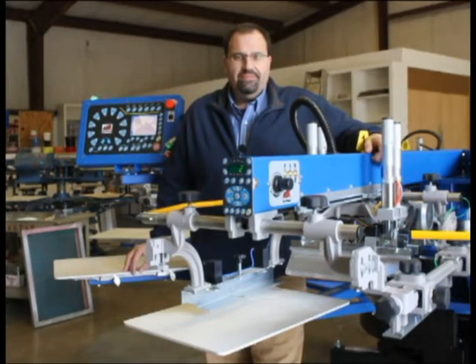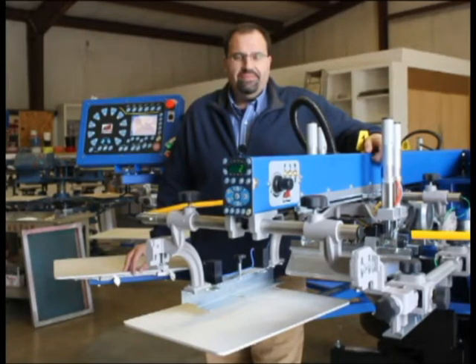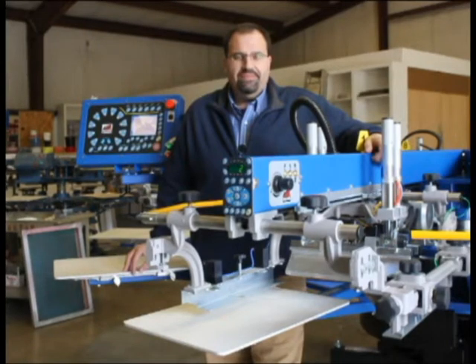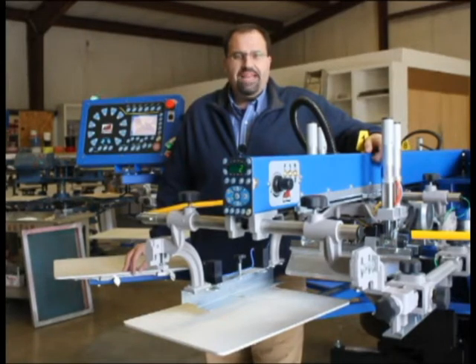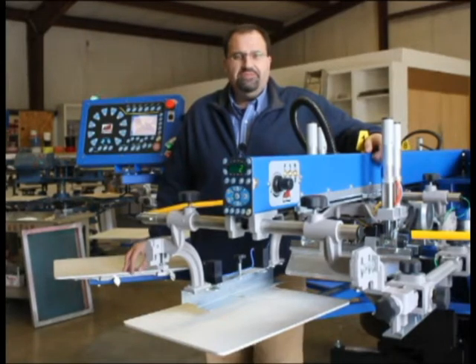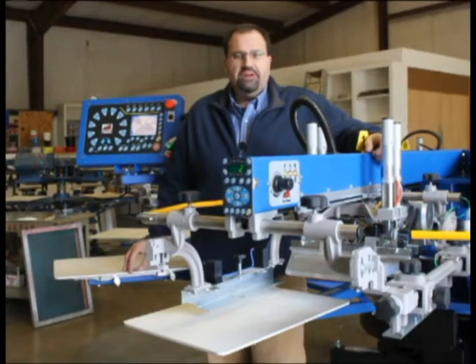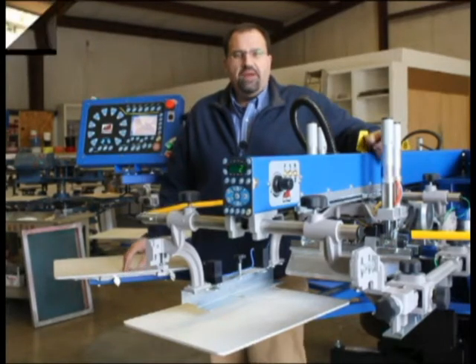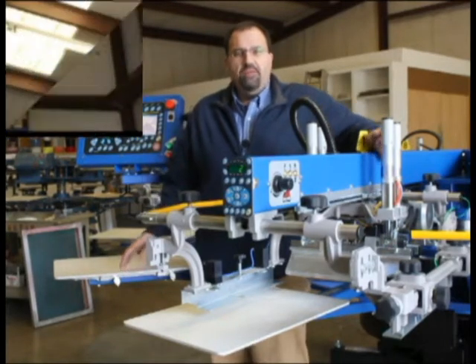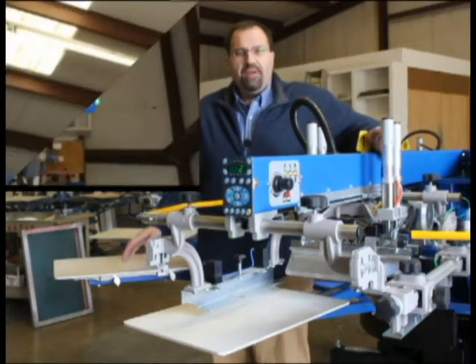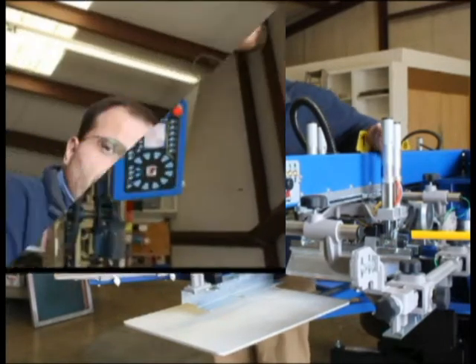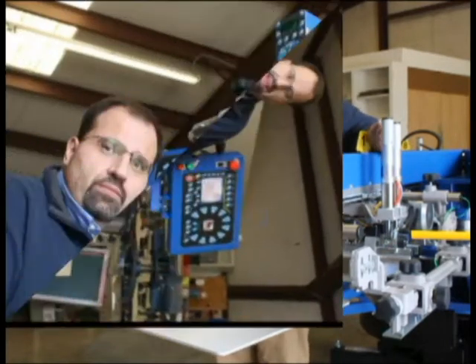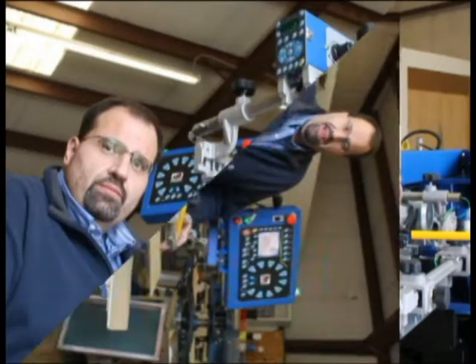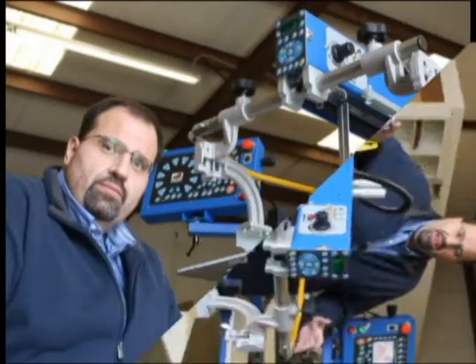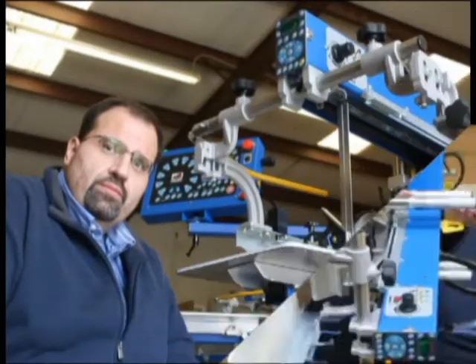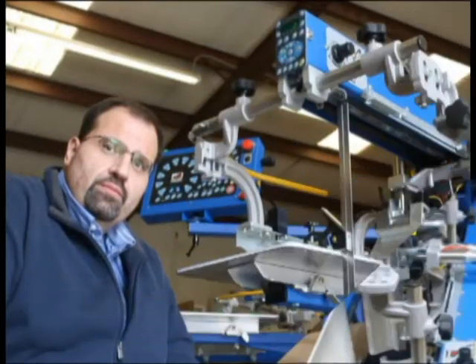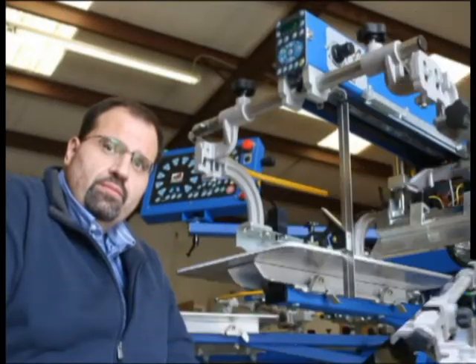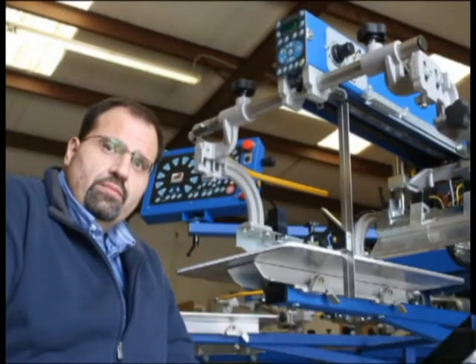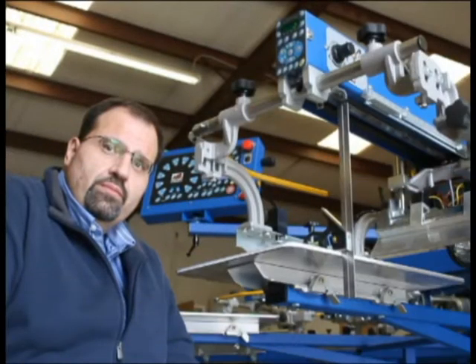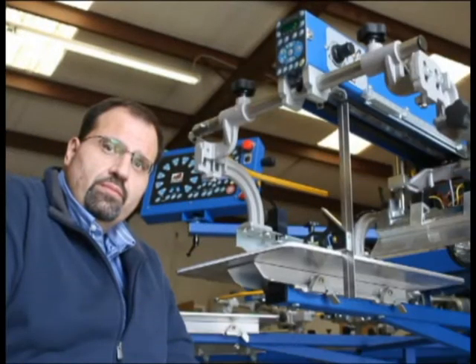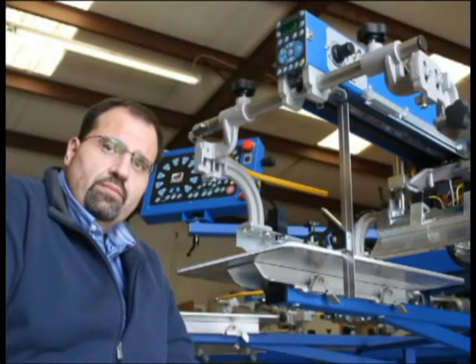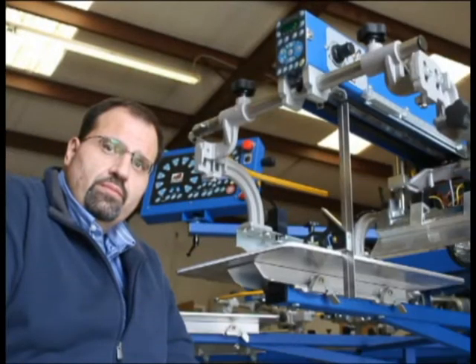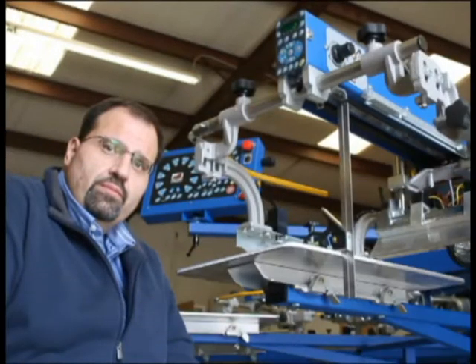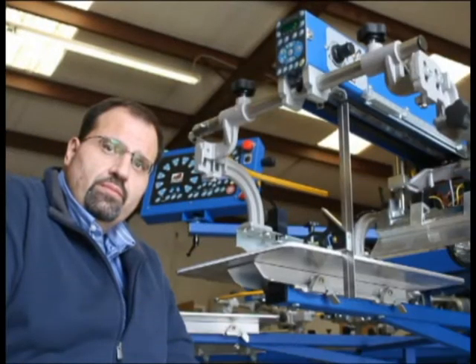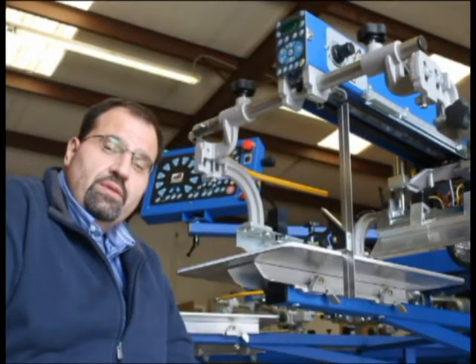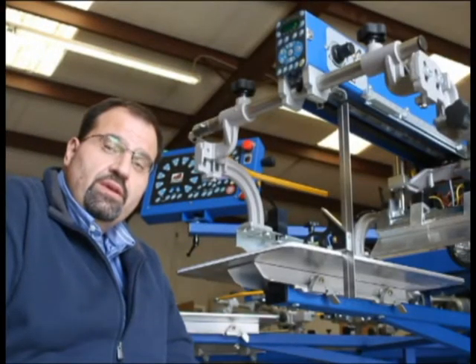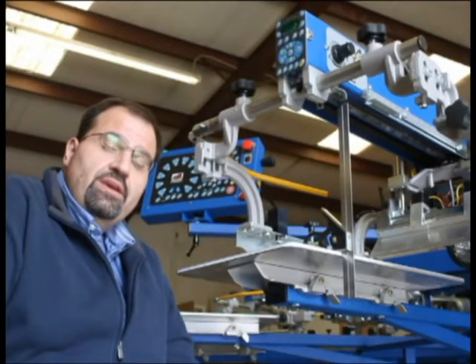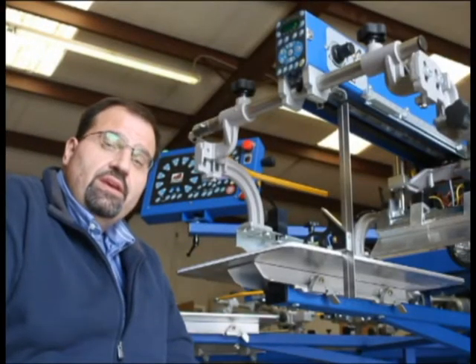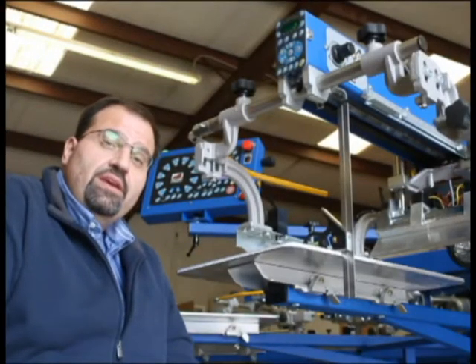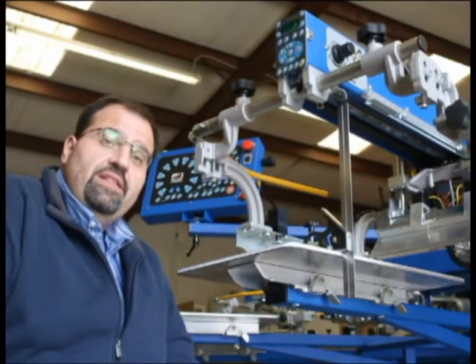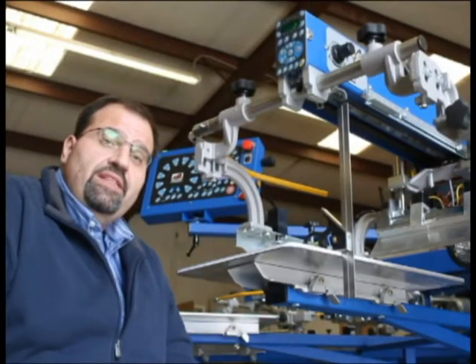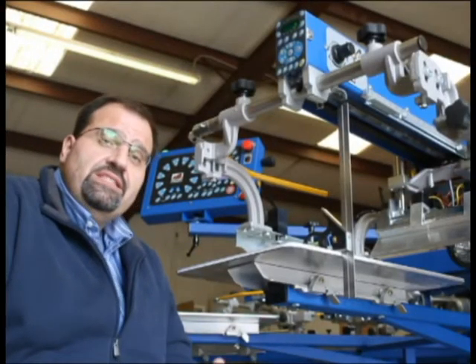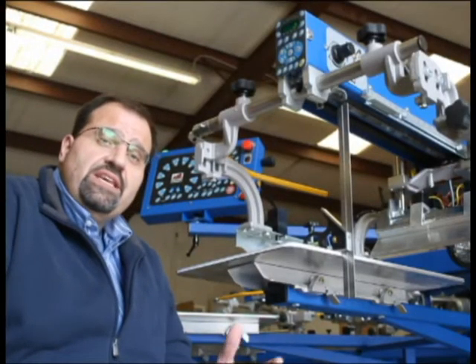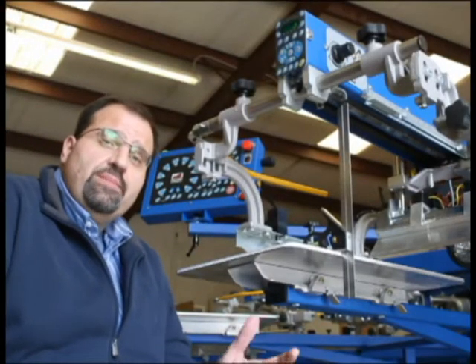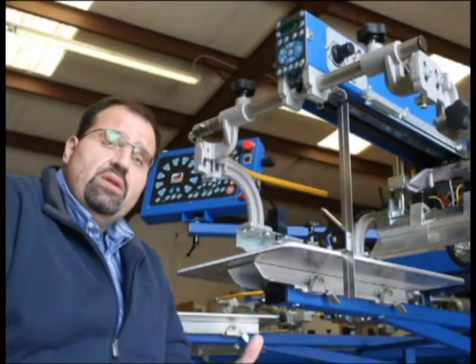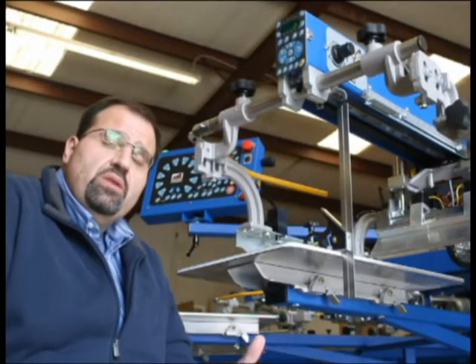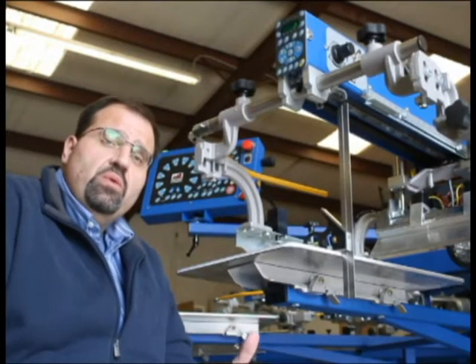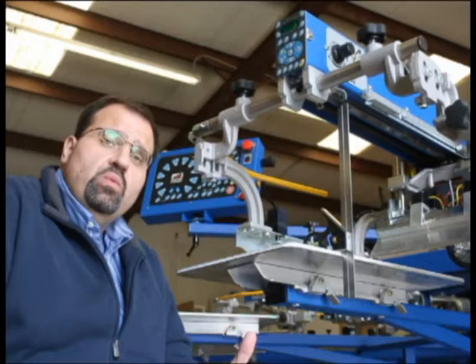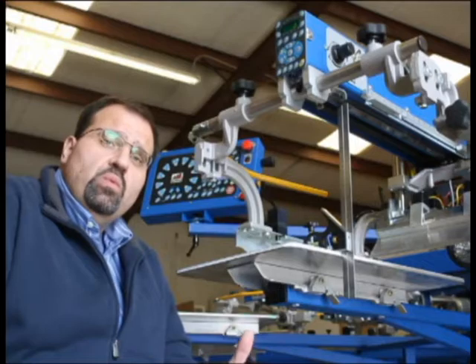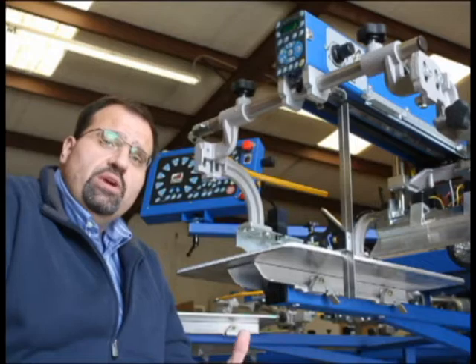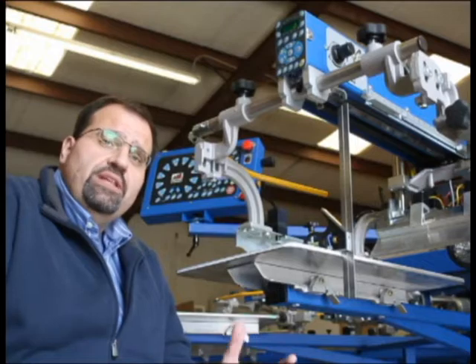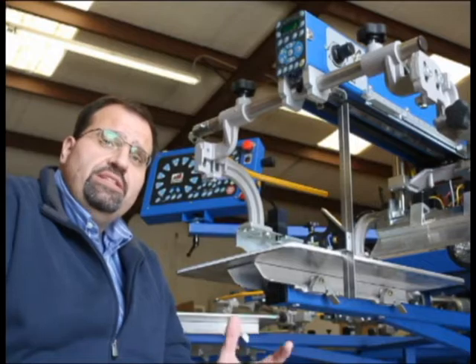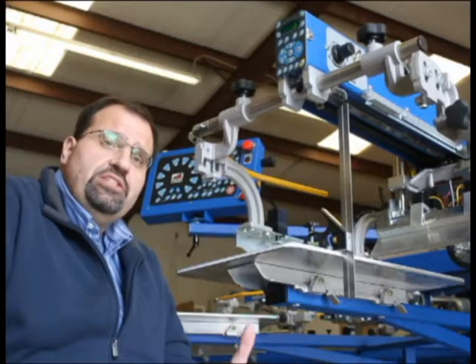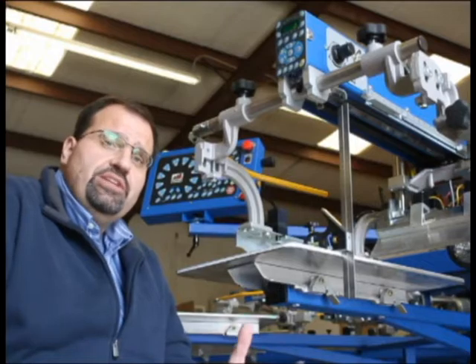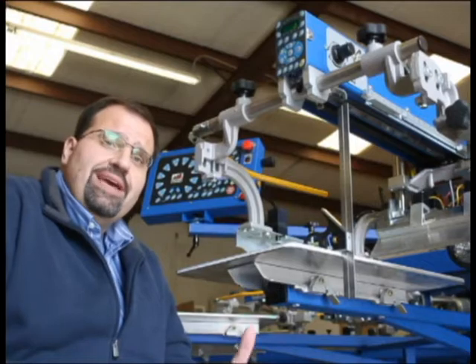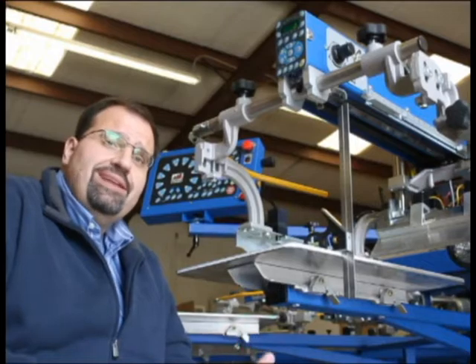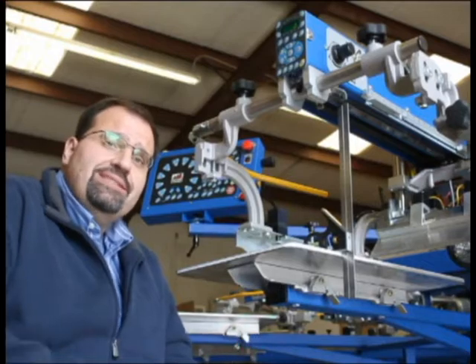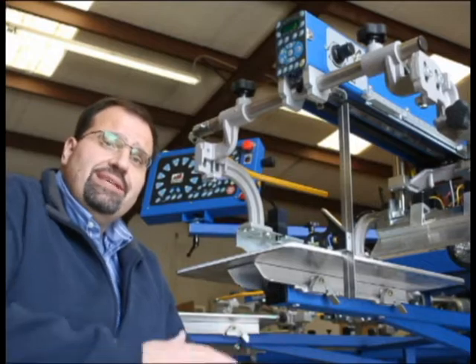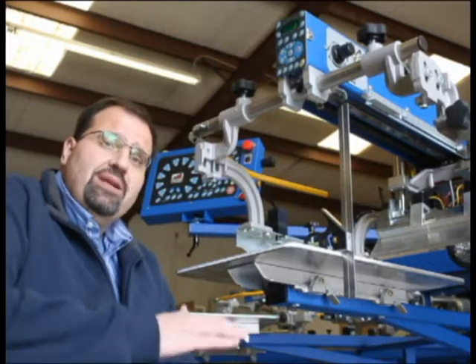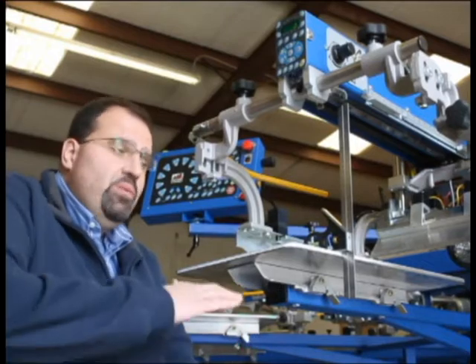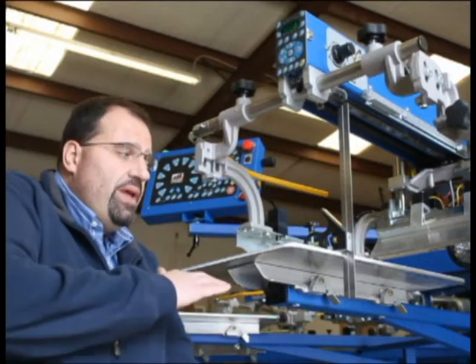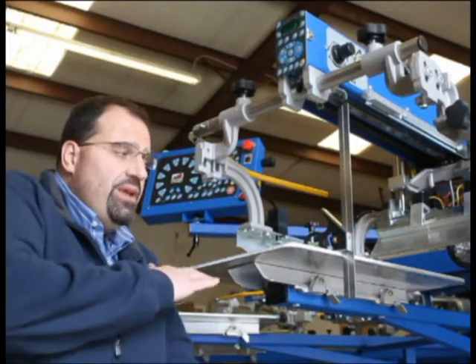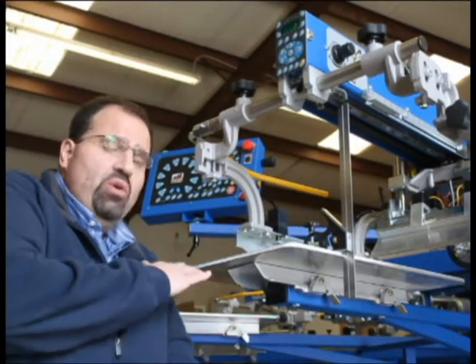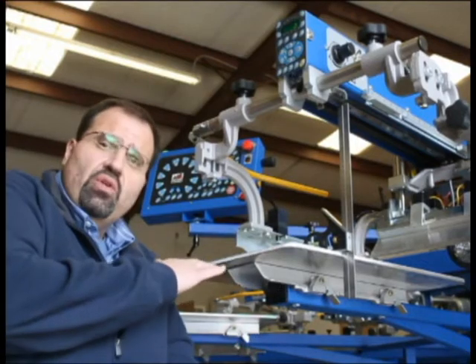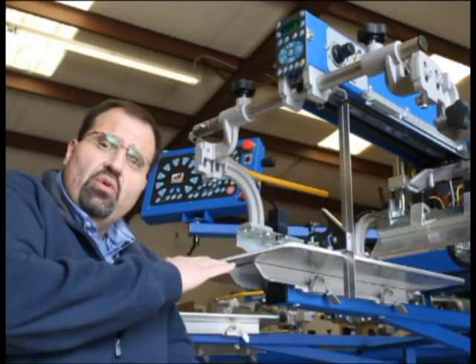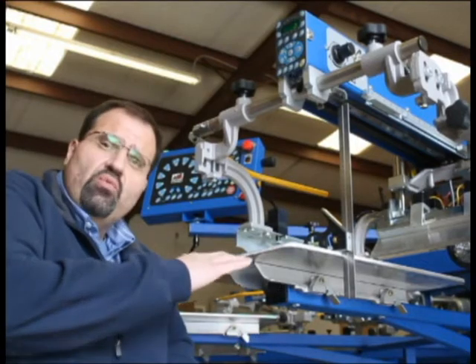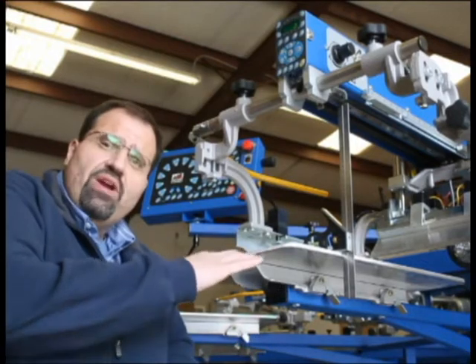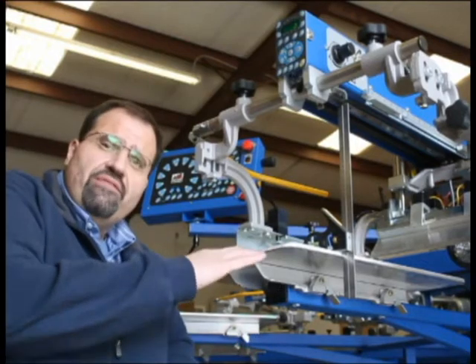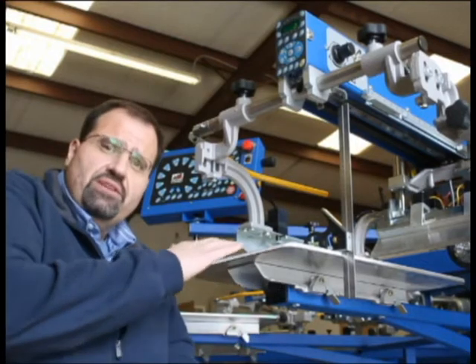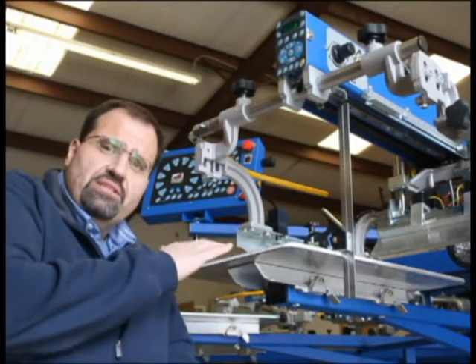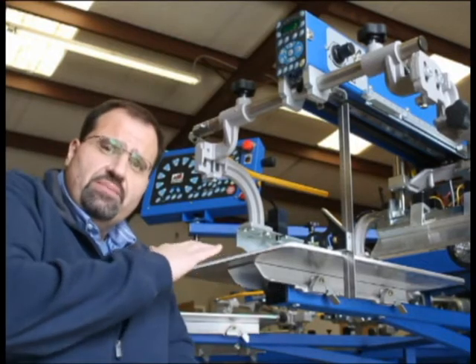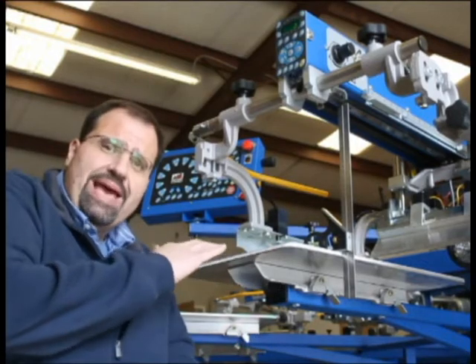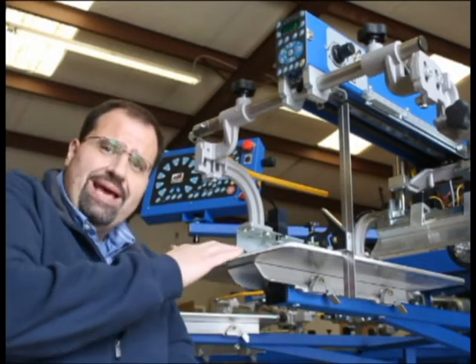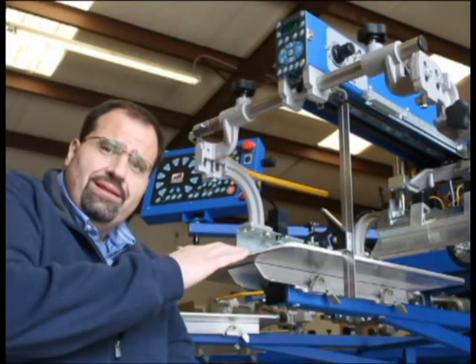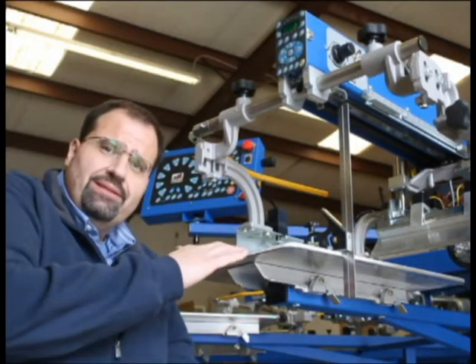Thanks for coming back. In this segment, we're going to teach you how to set up what I call a reference pallet.